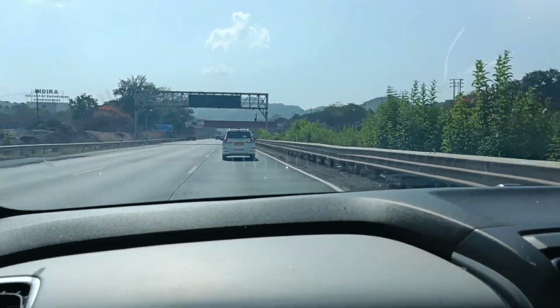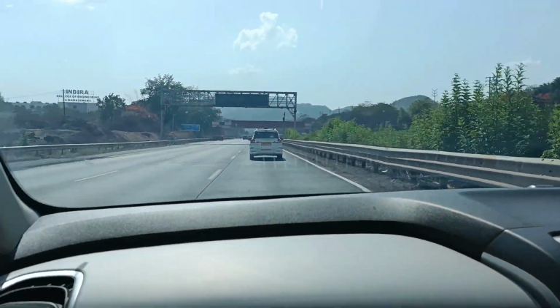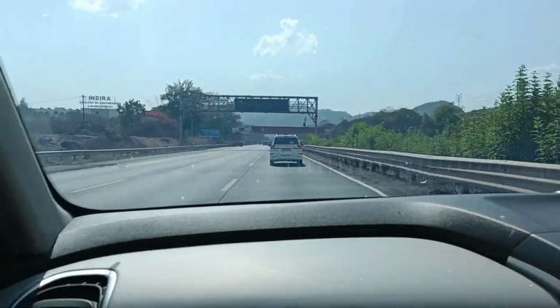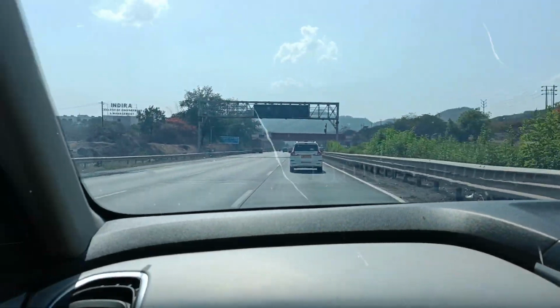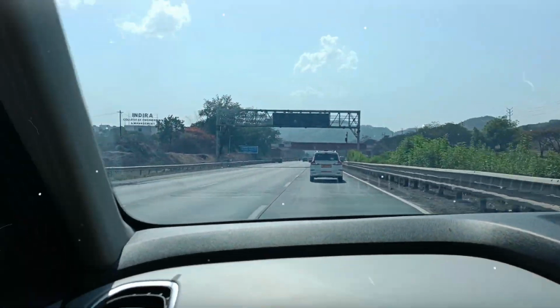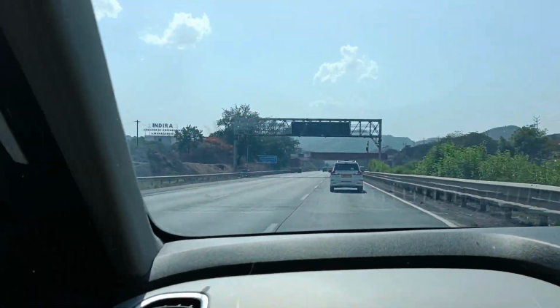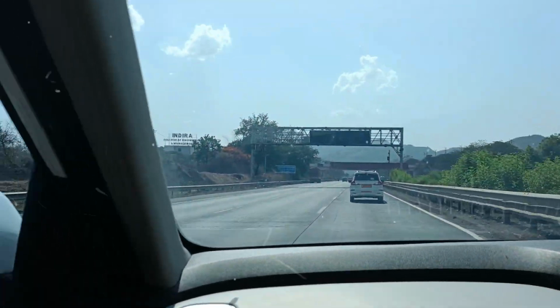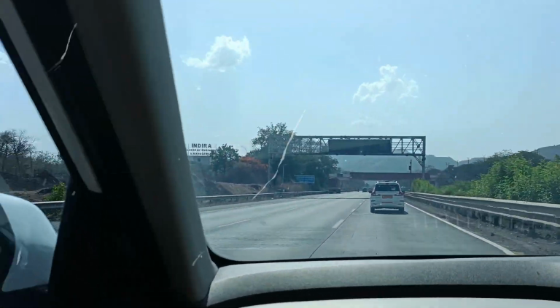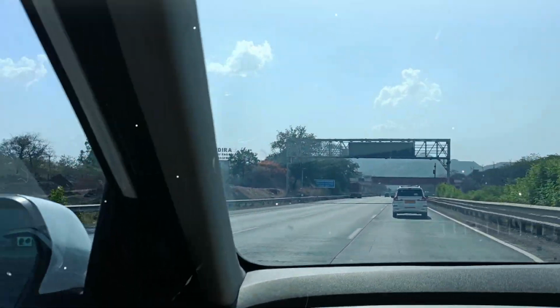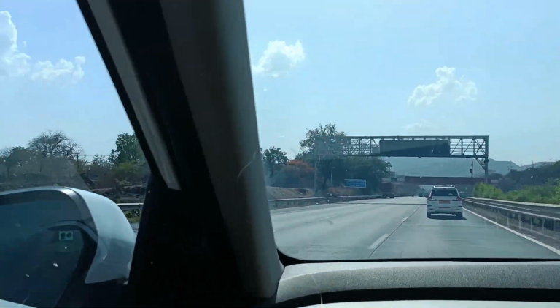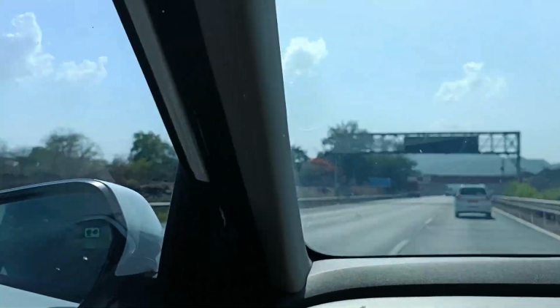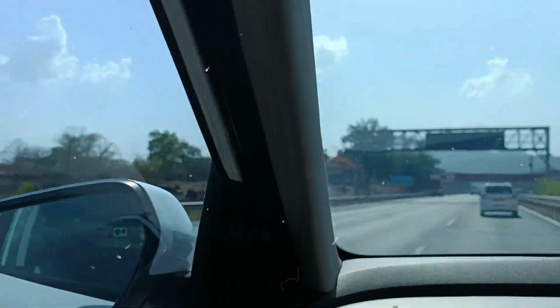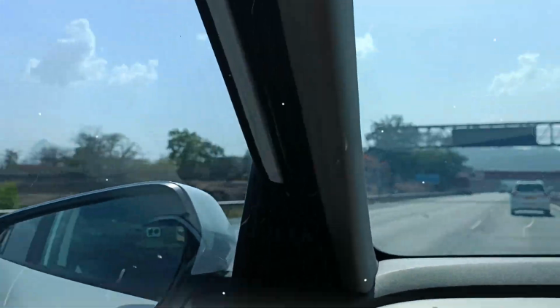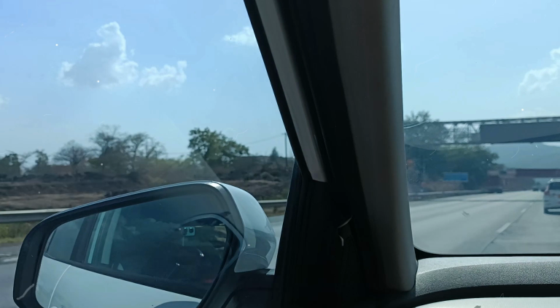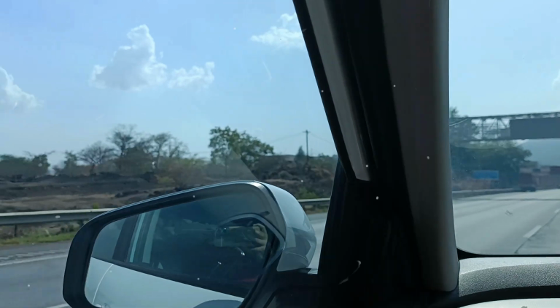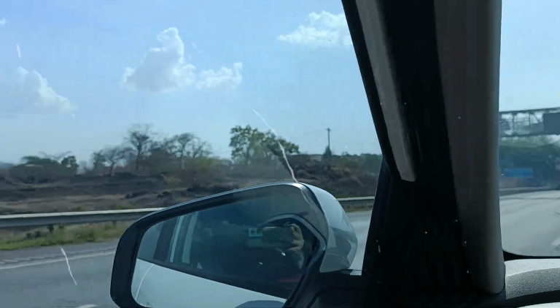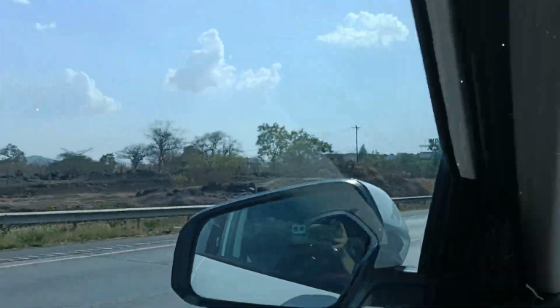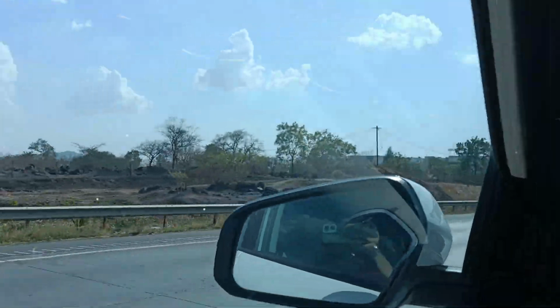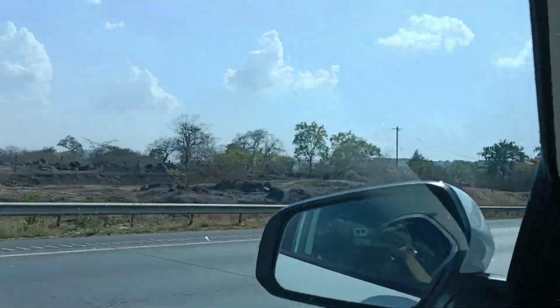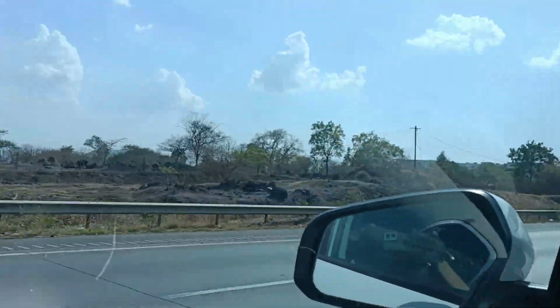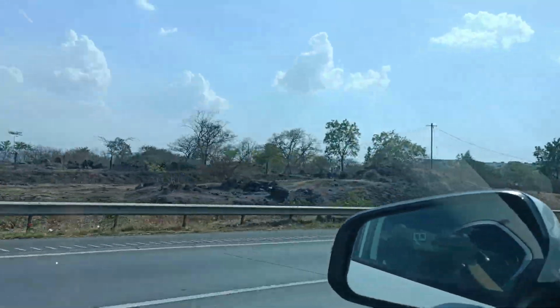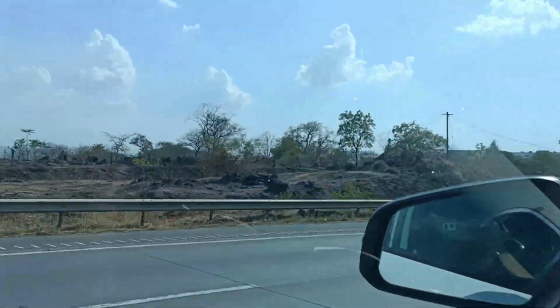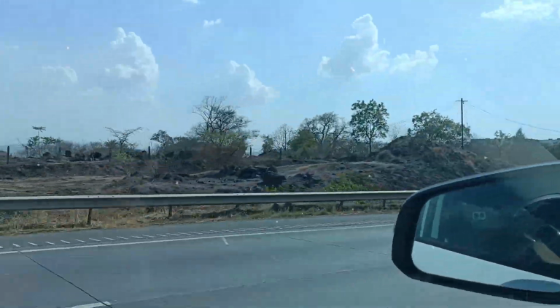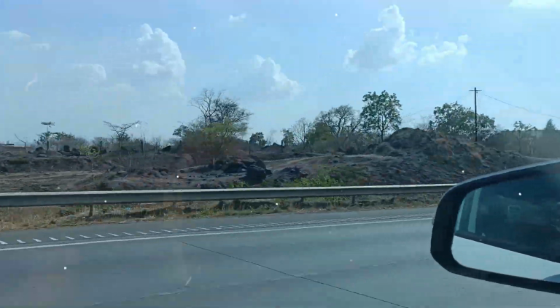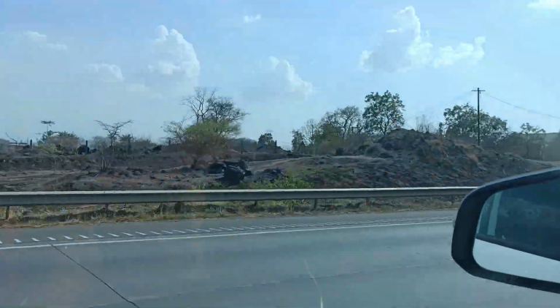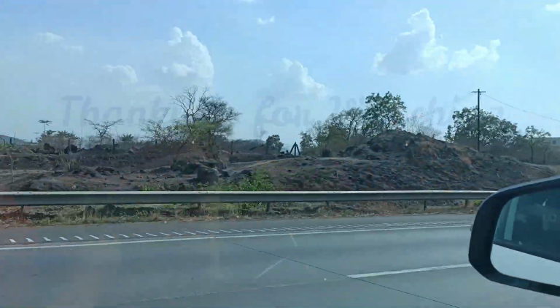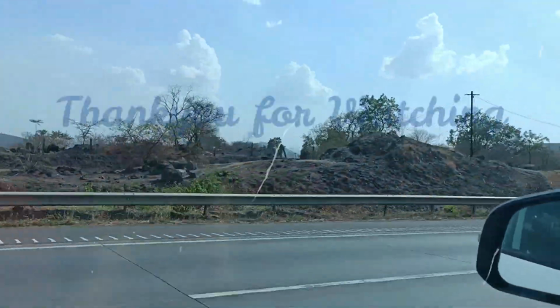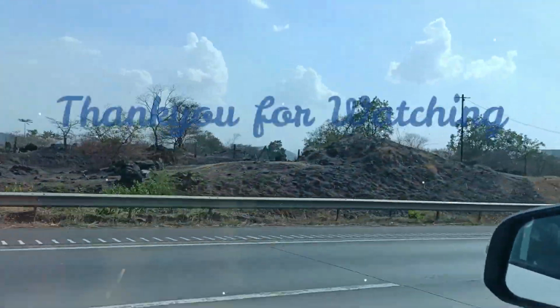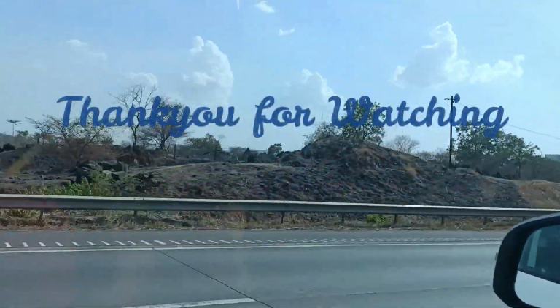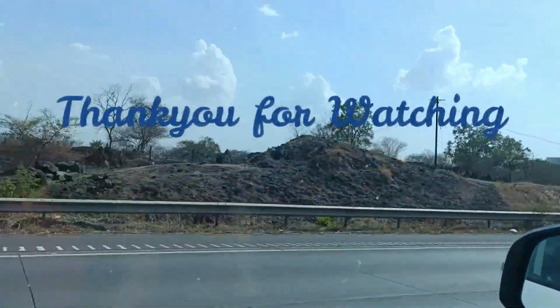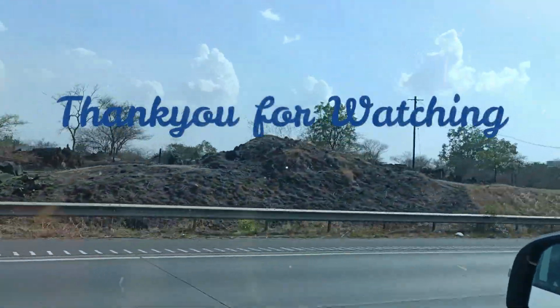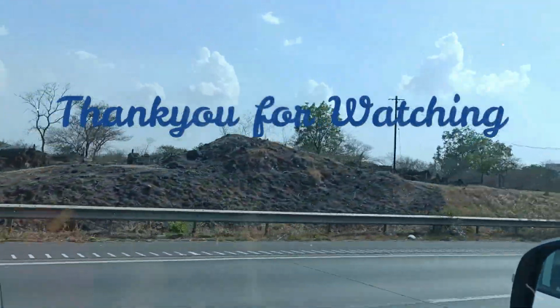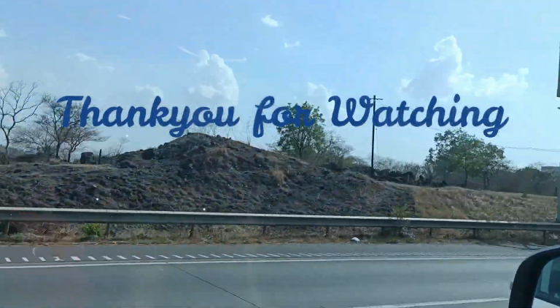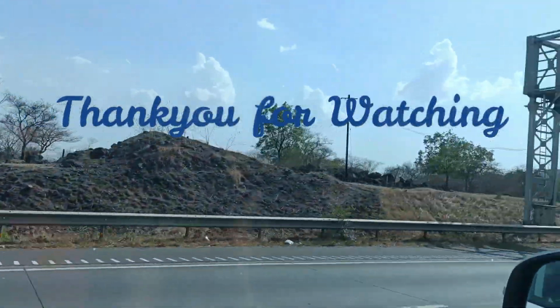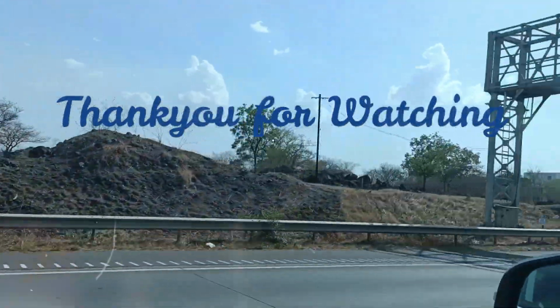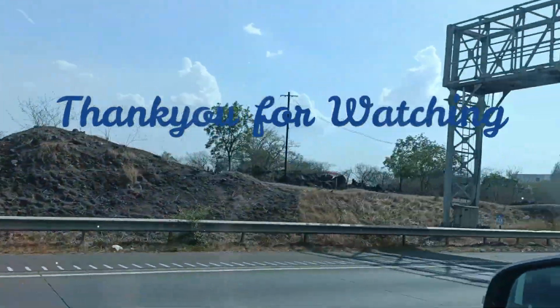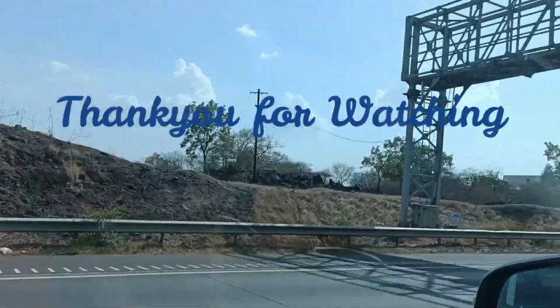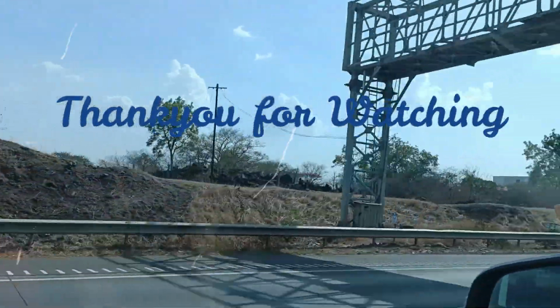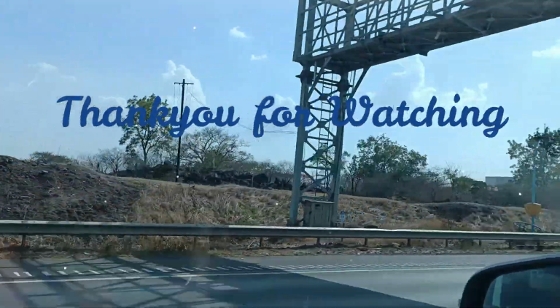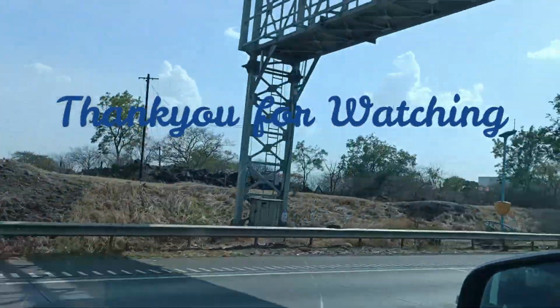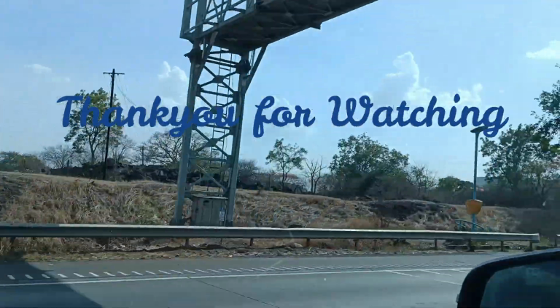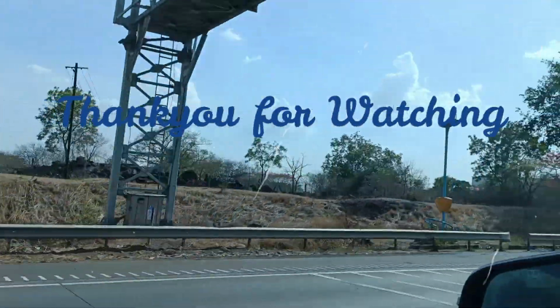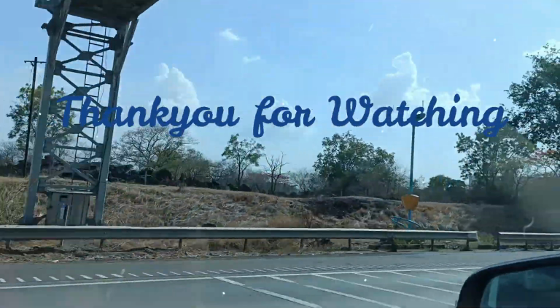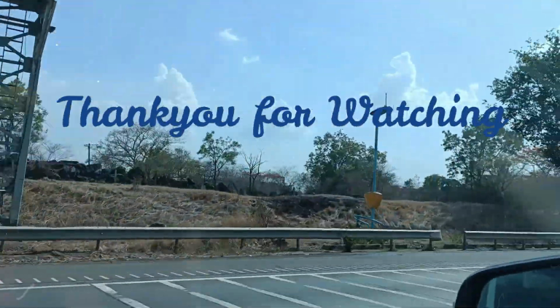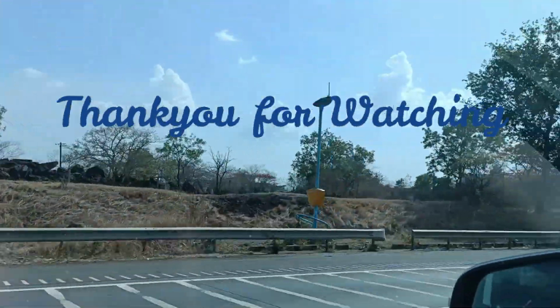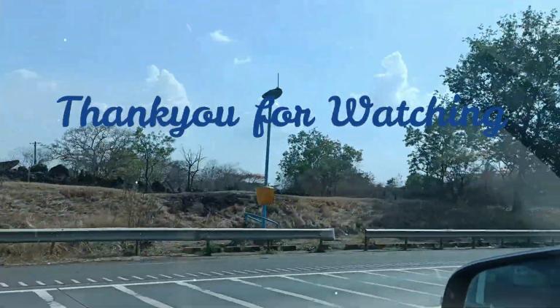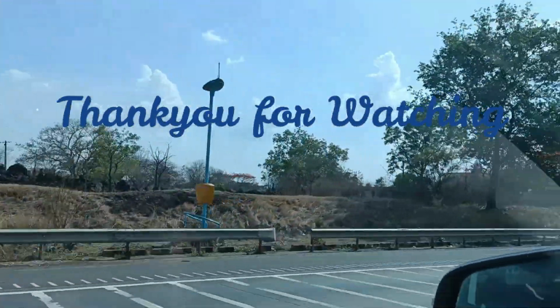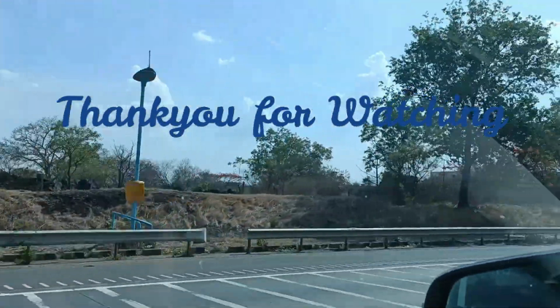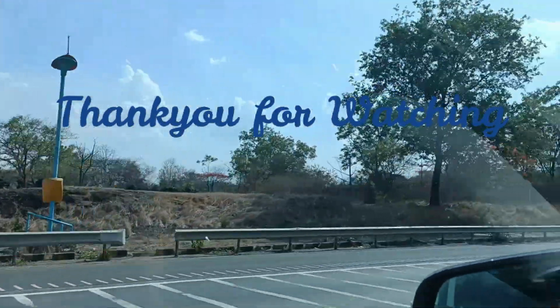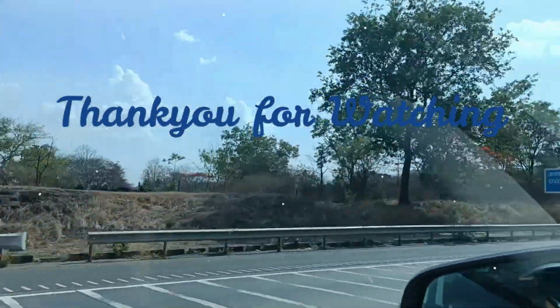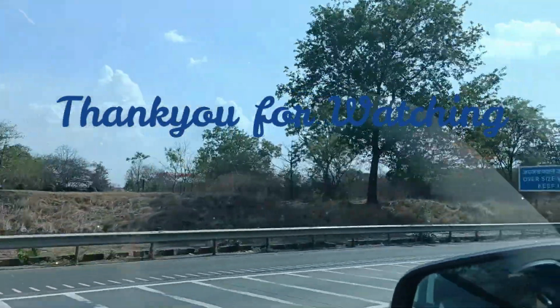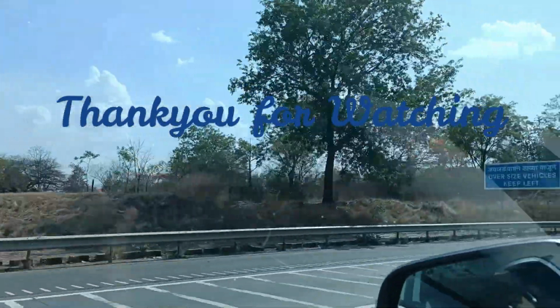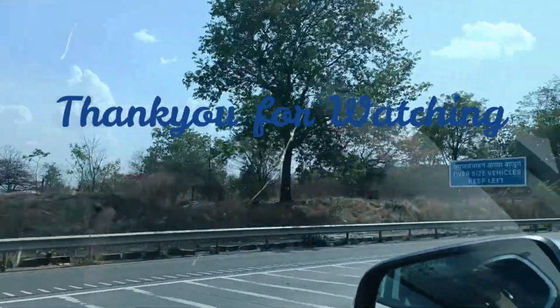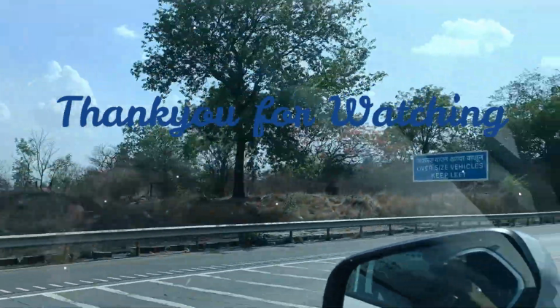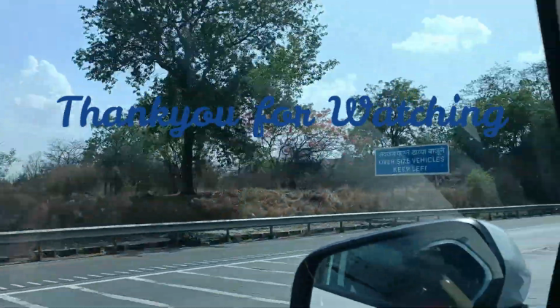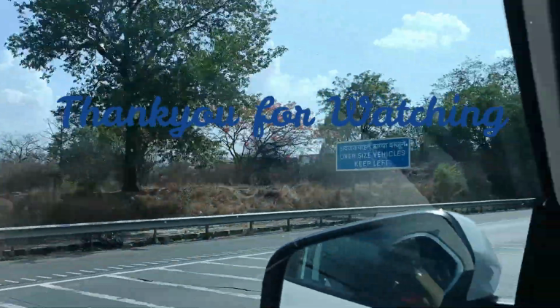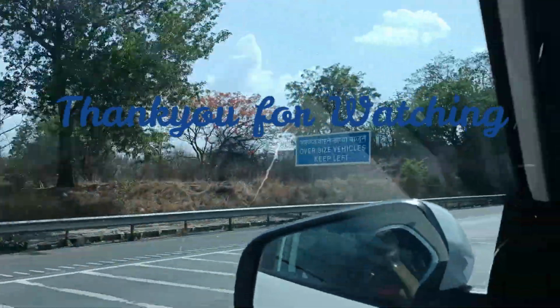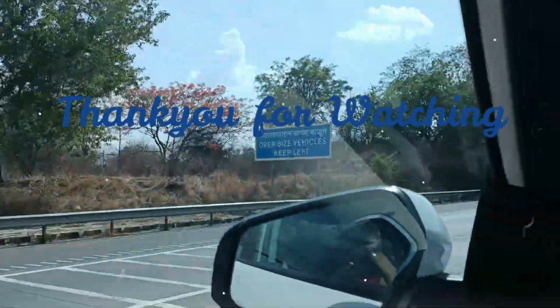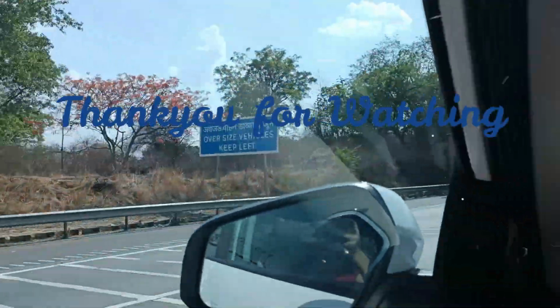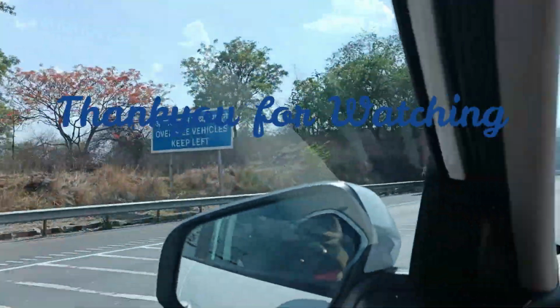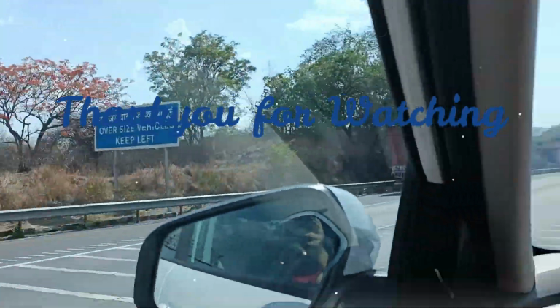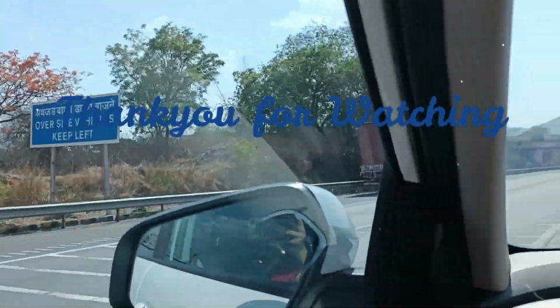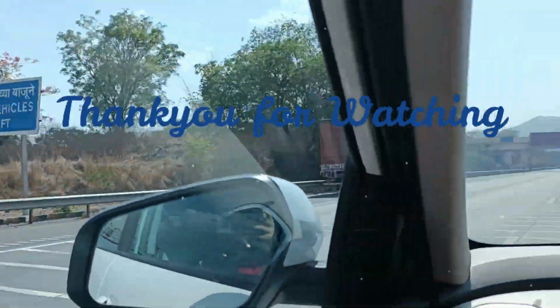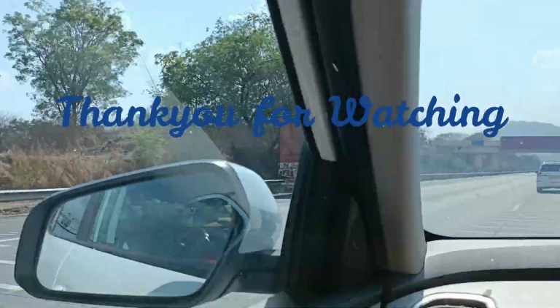And finally, with that, everything was done and we left for home. Thank you so much for watching till here!